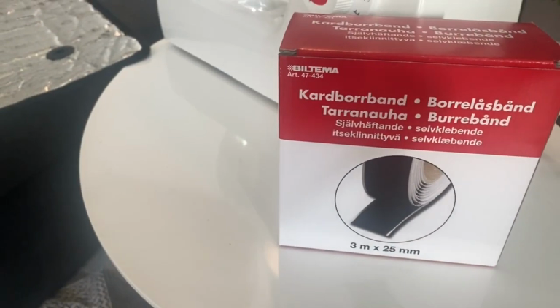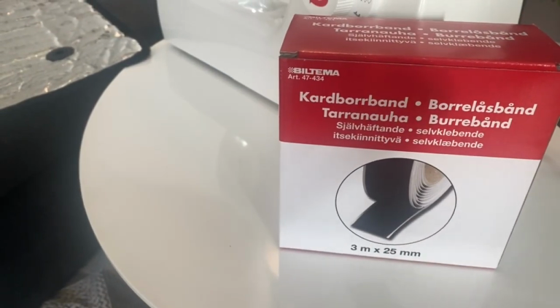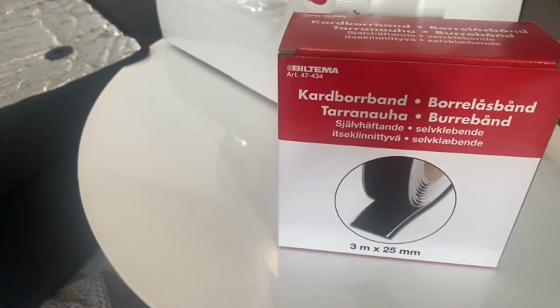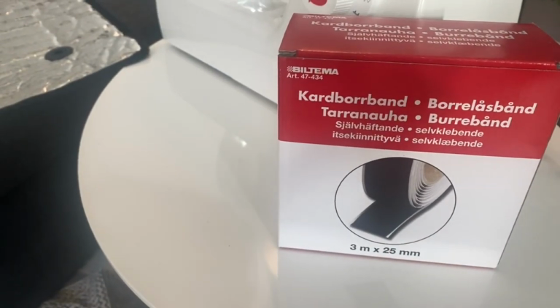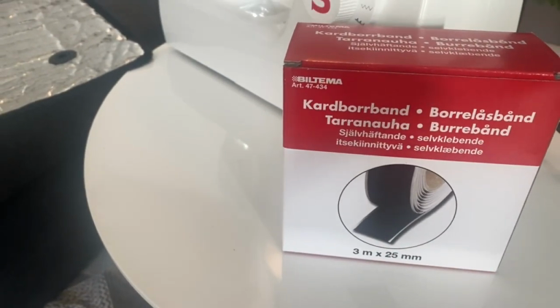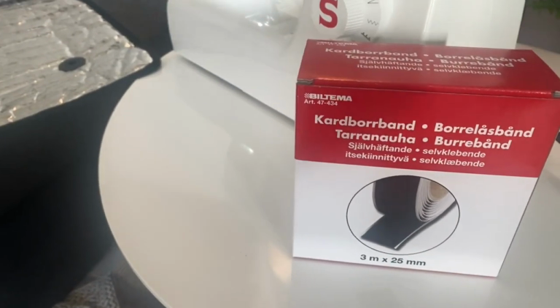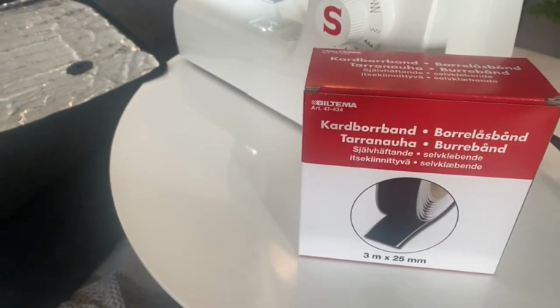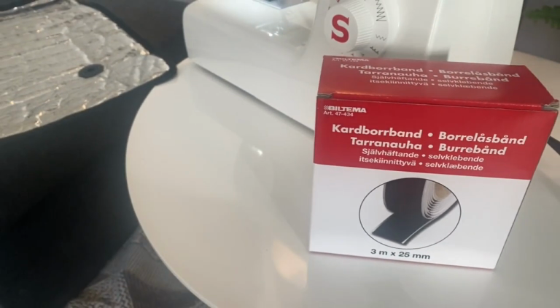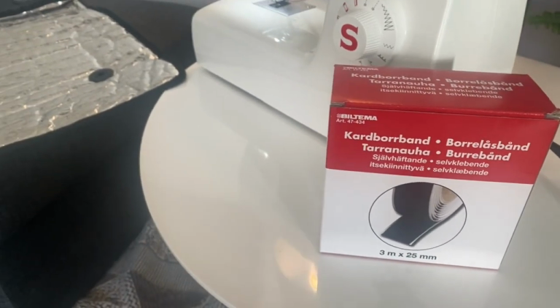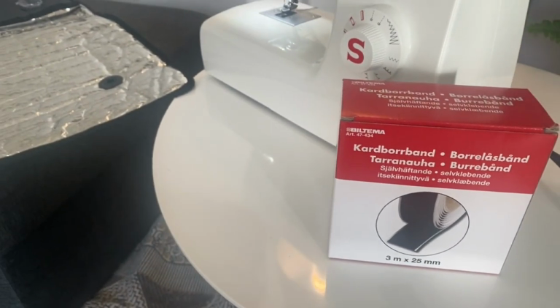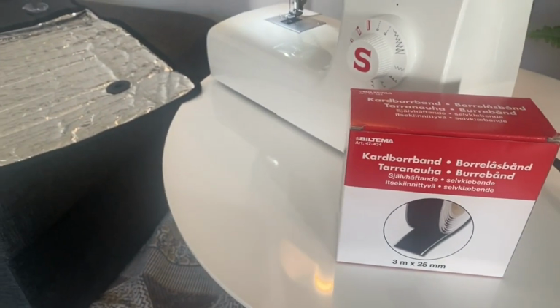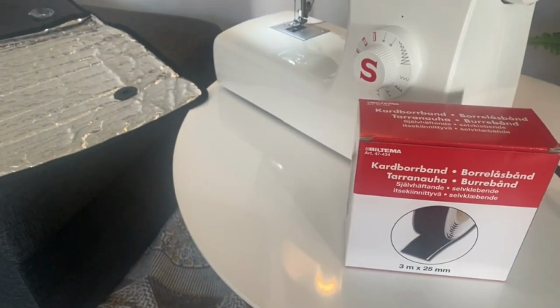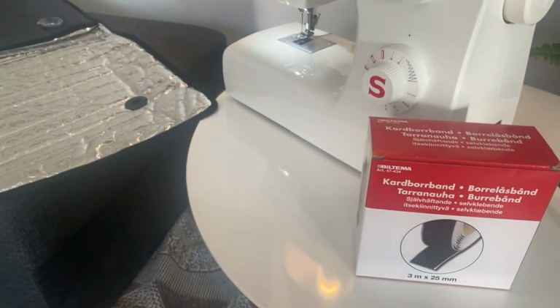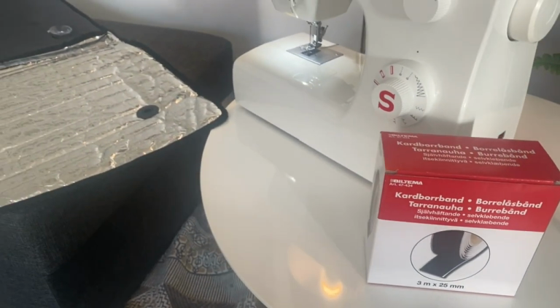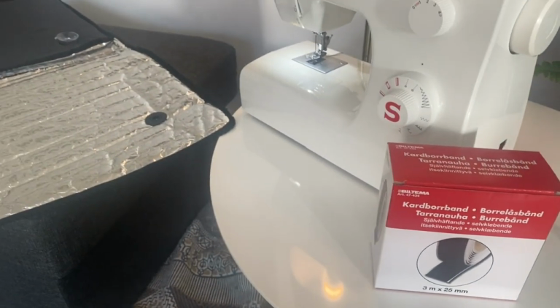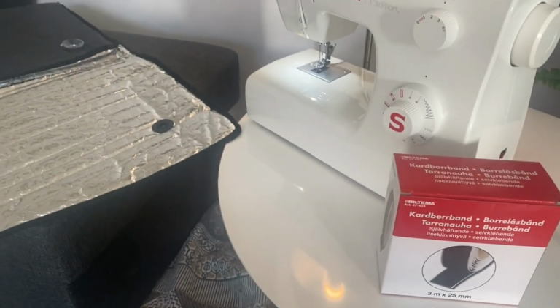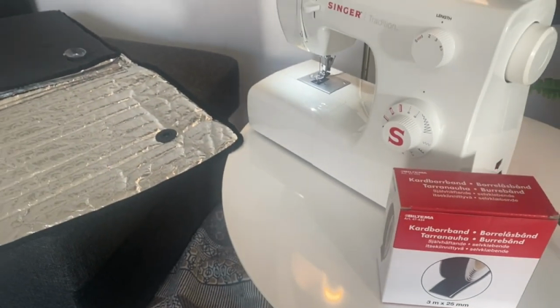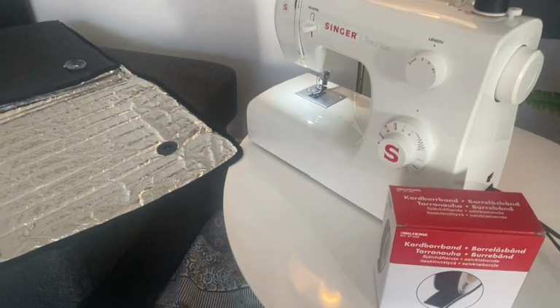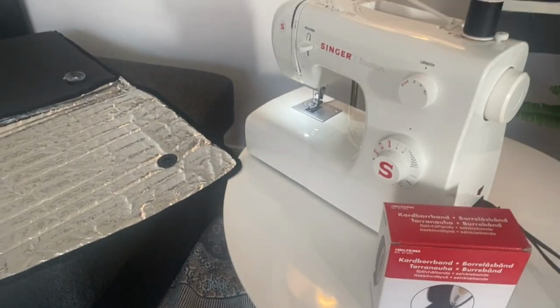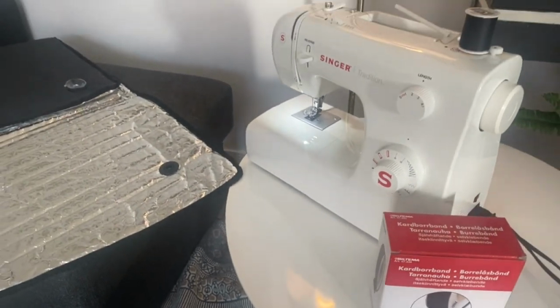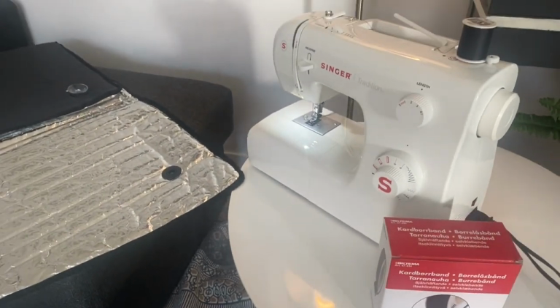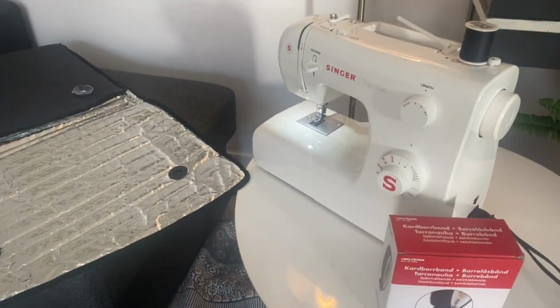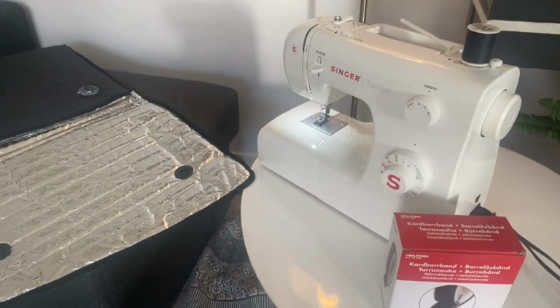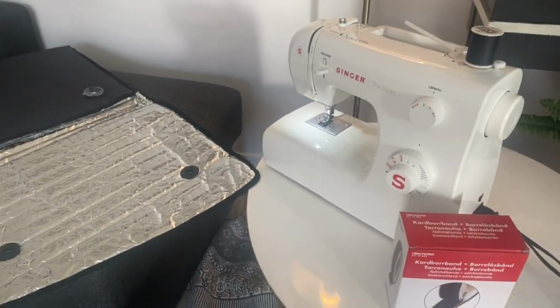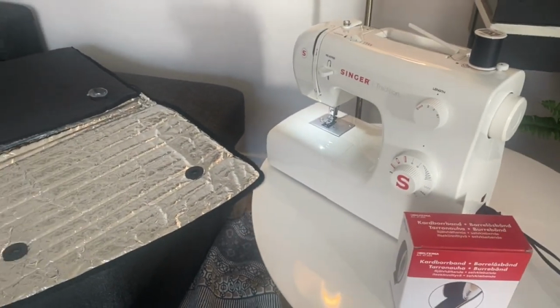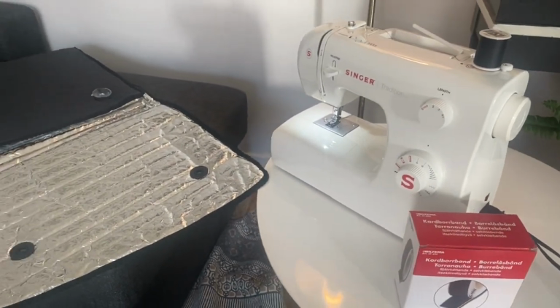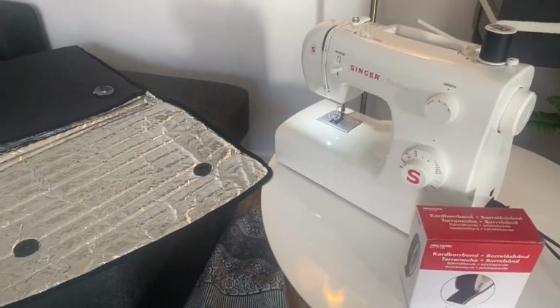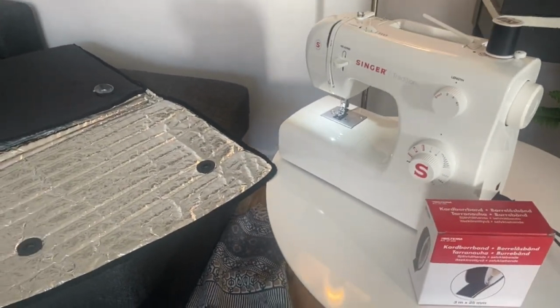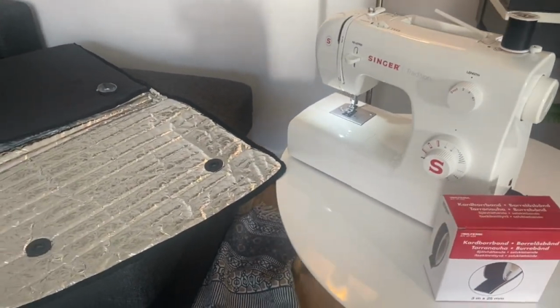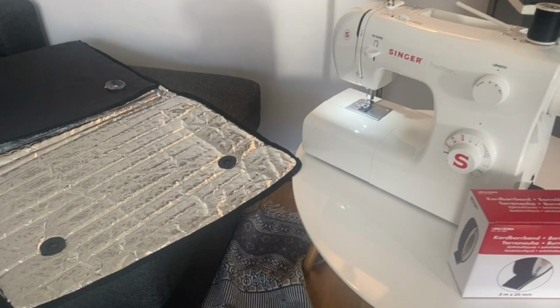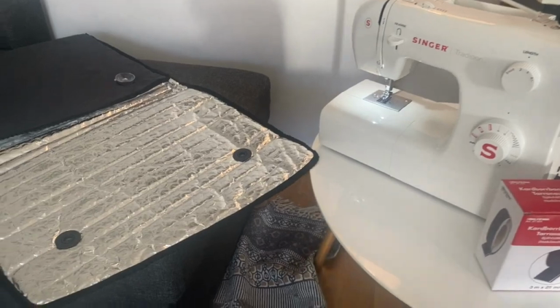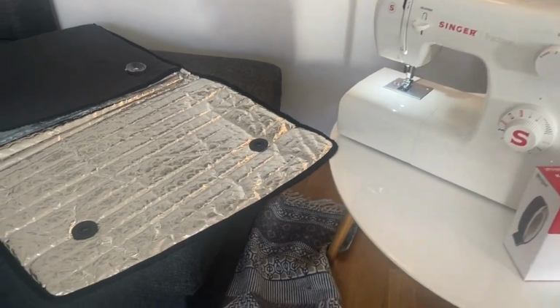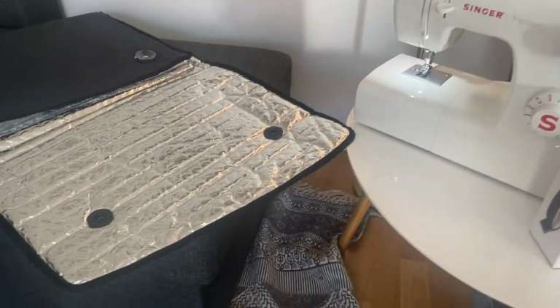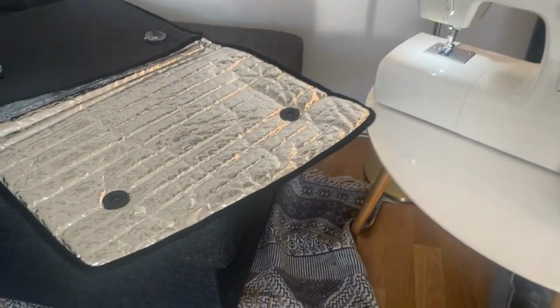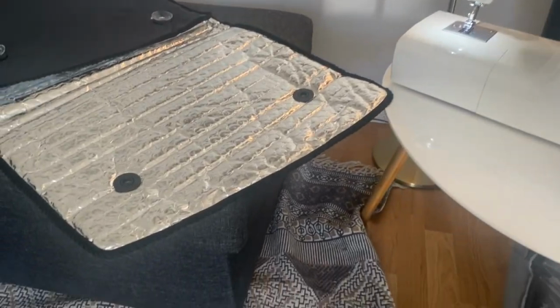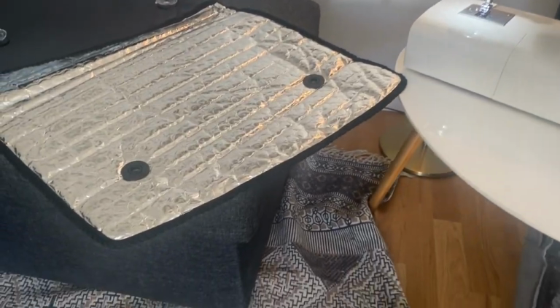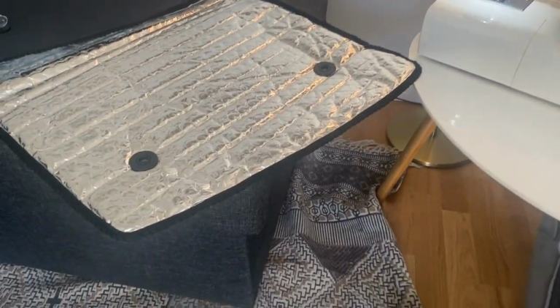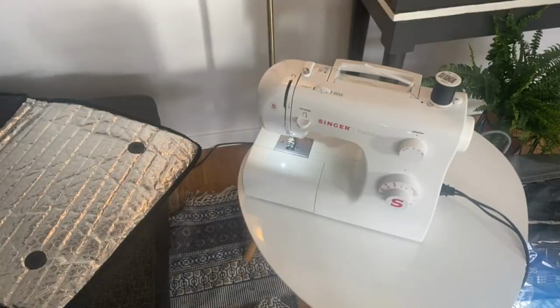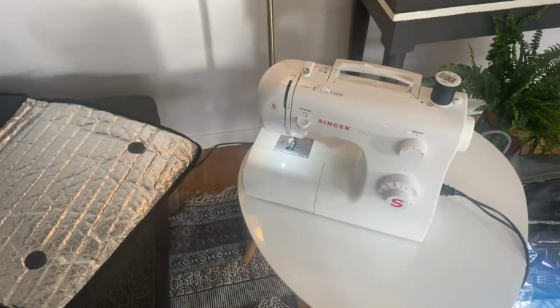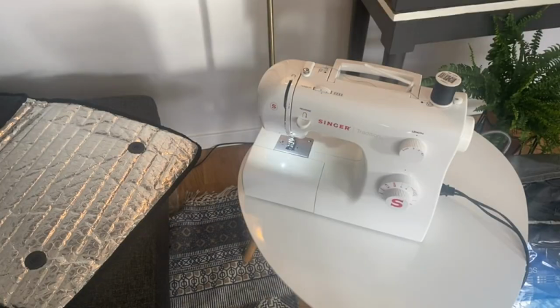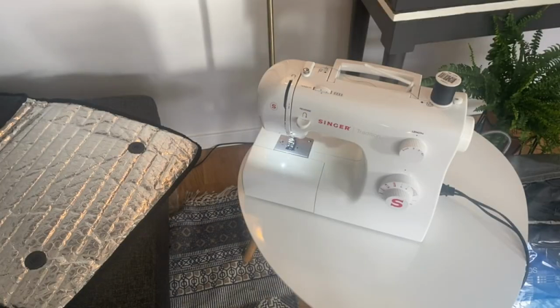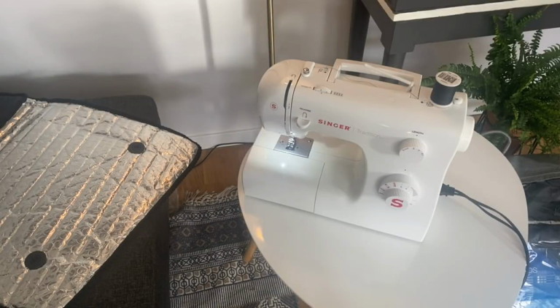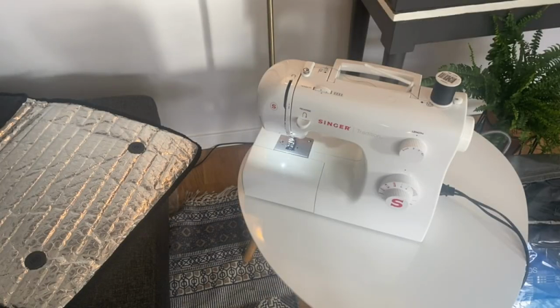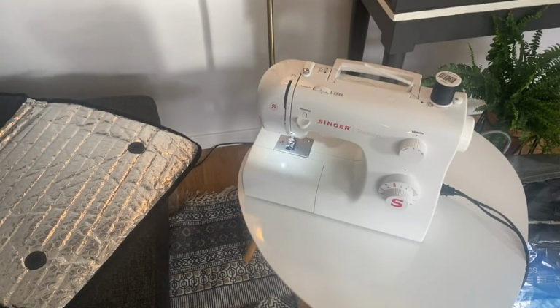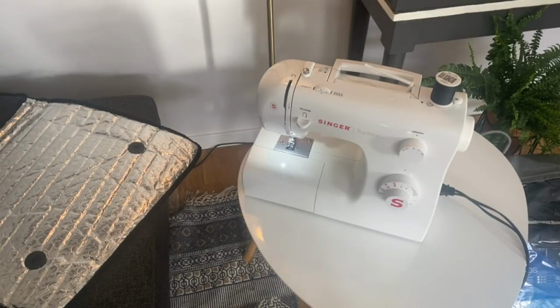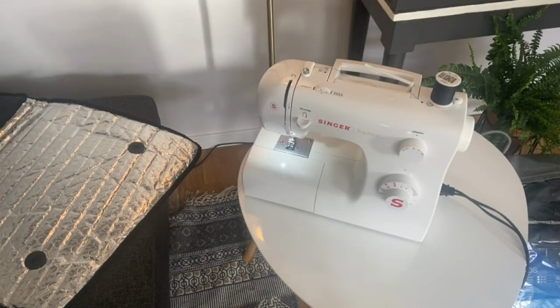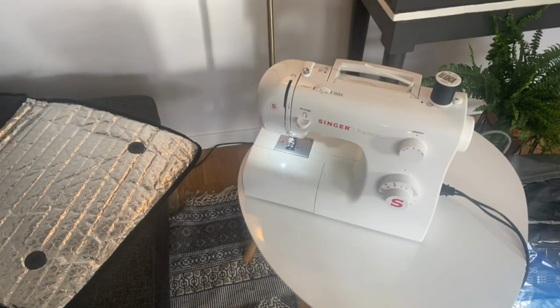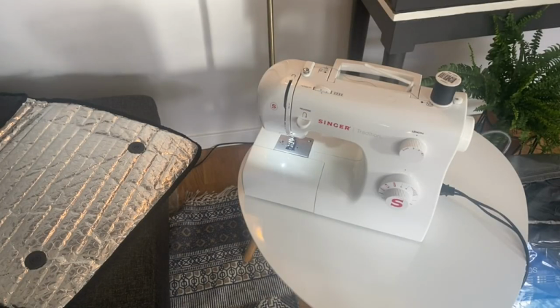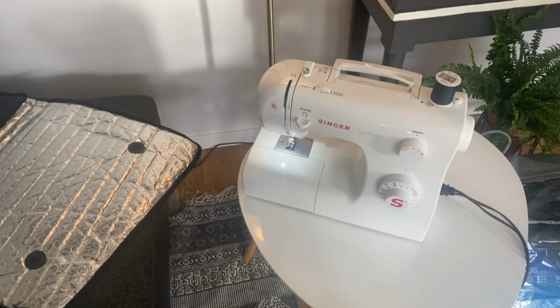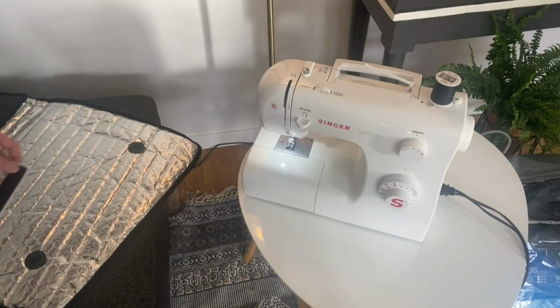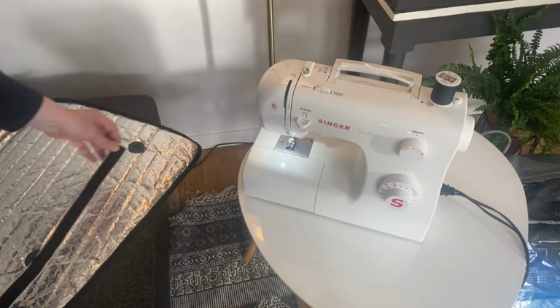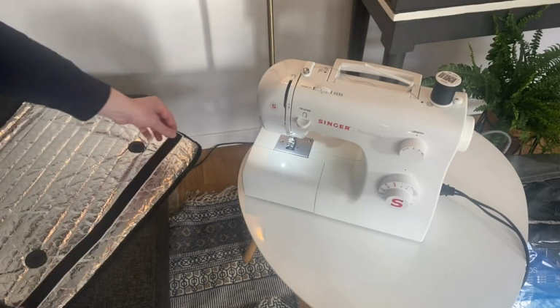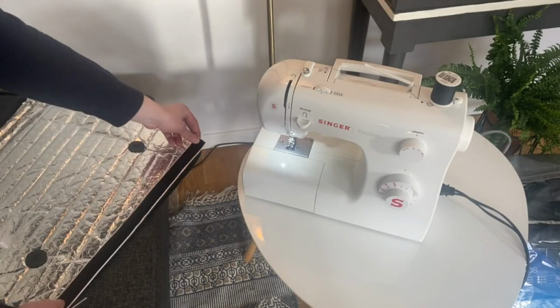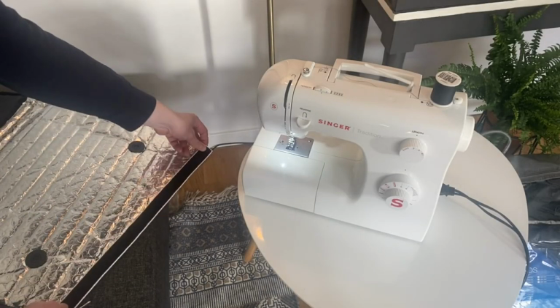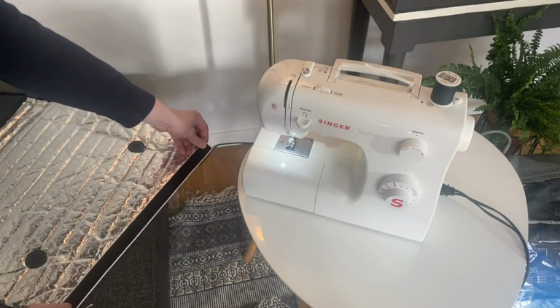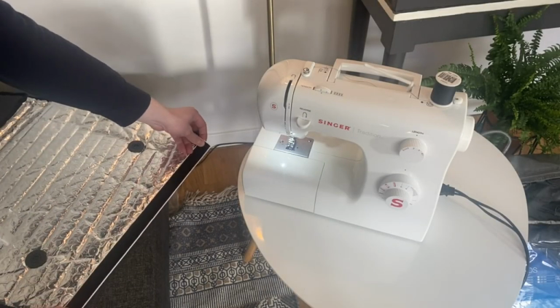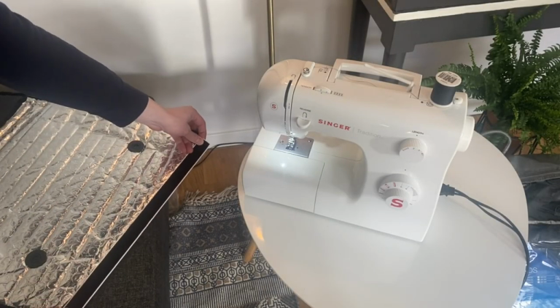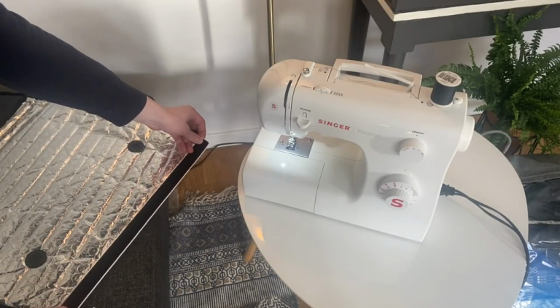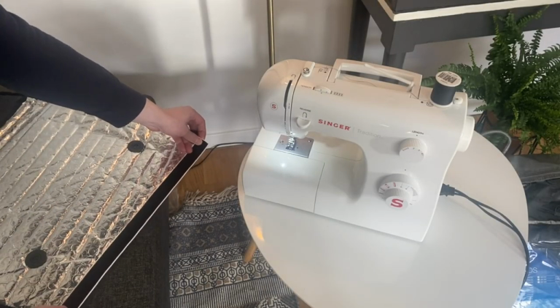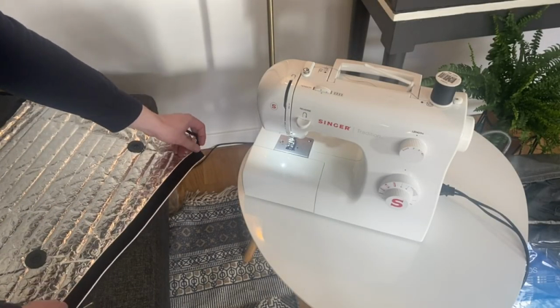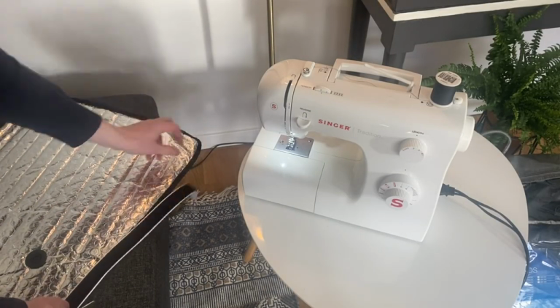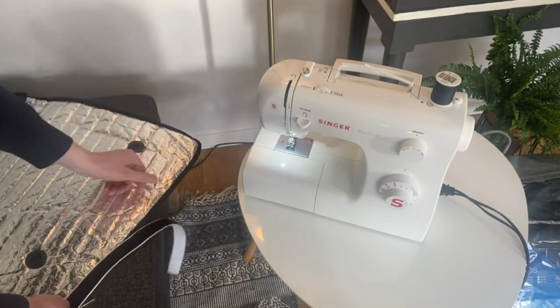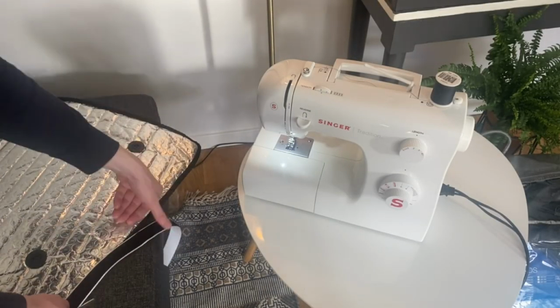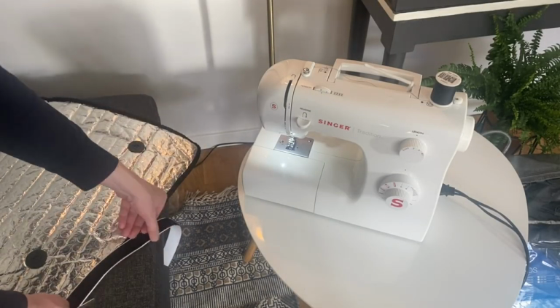Notice how the shade flaps down and its own weight starts to pull it off the suction cups when the tailgate is opened.